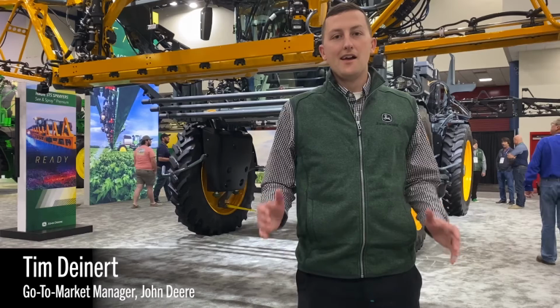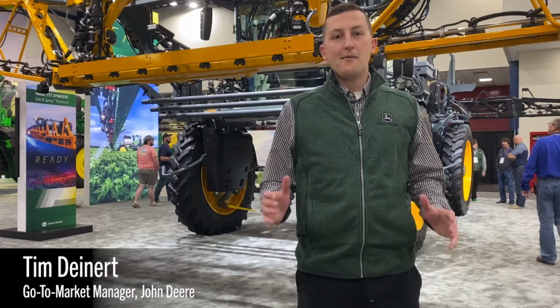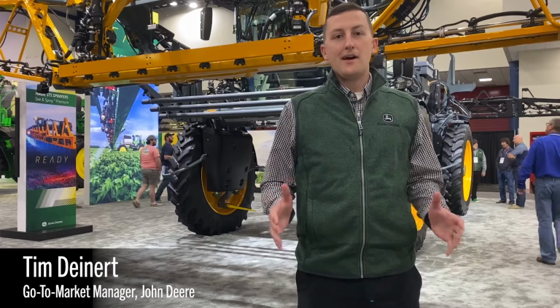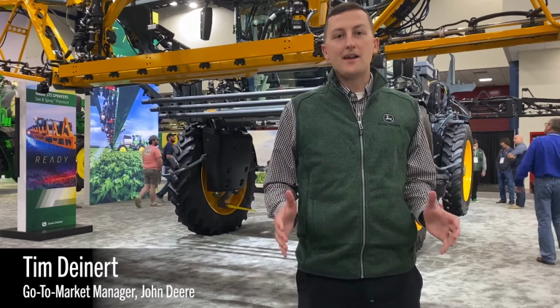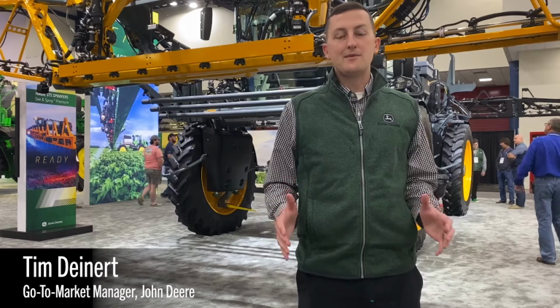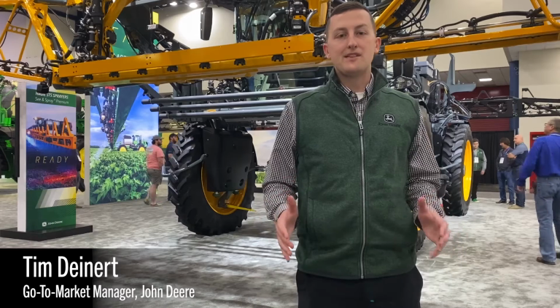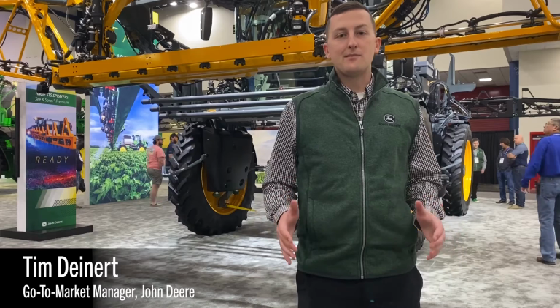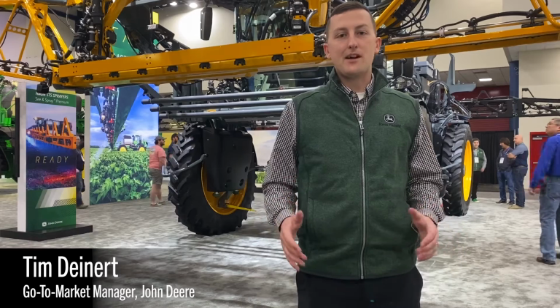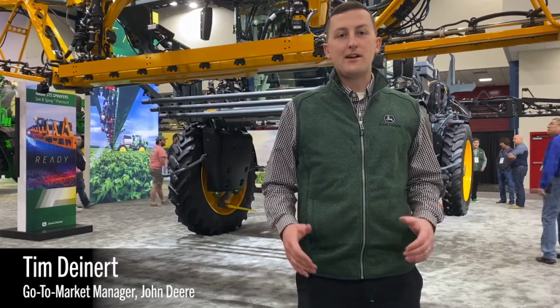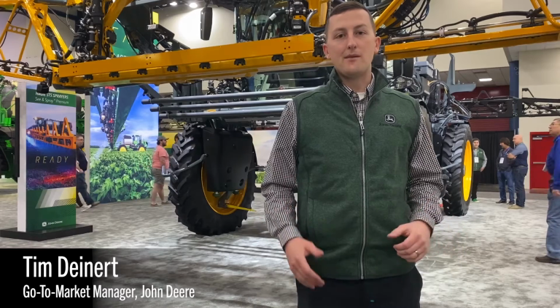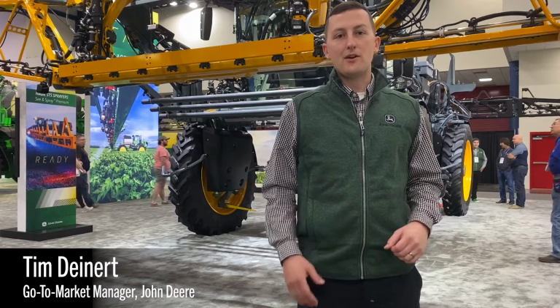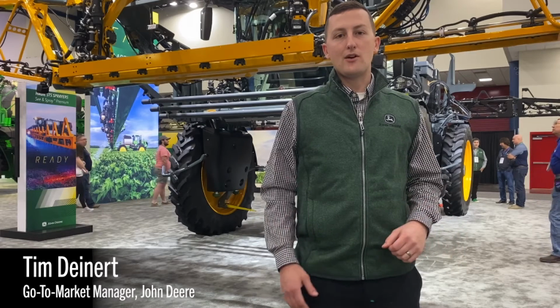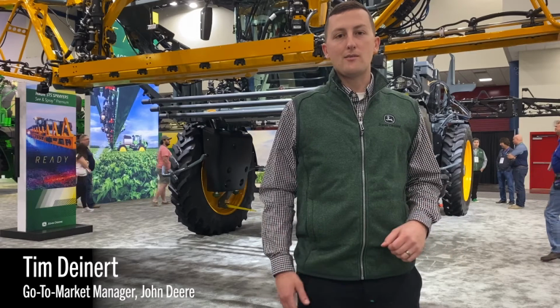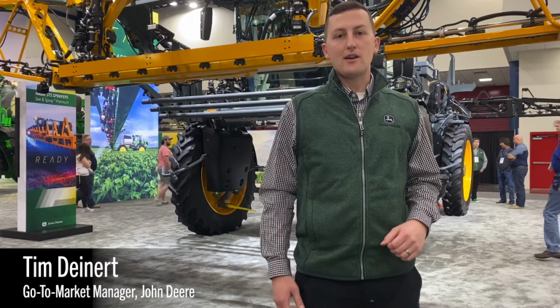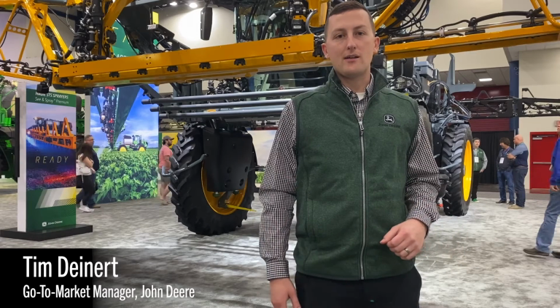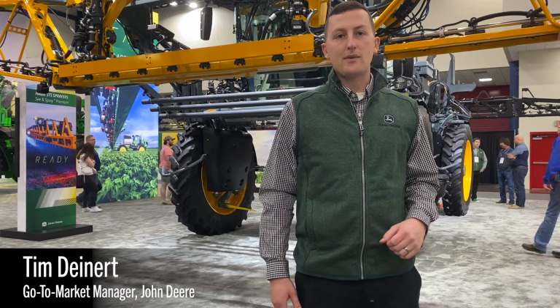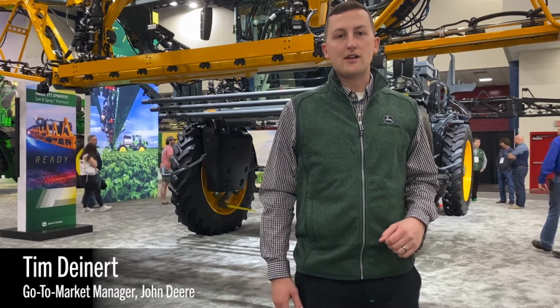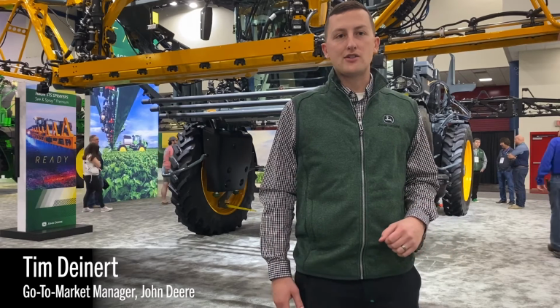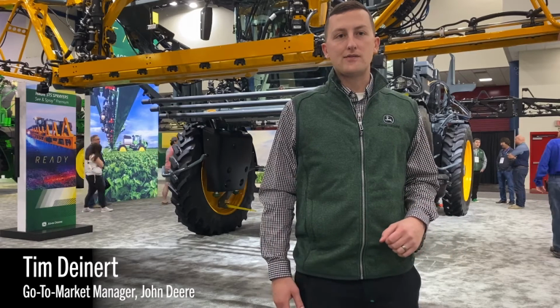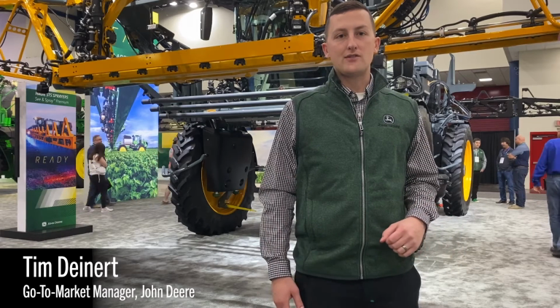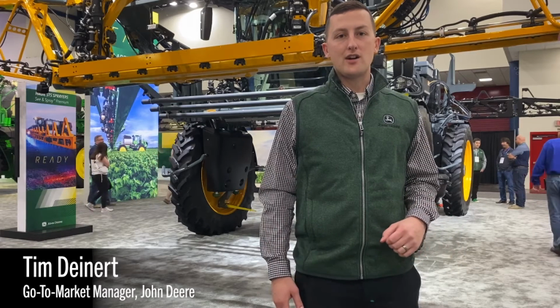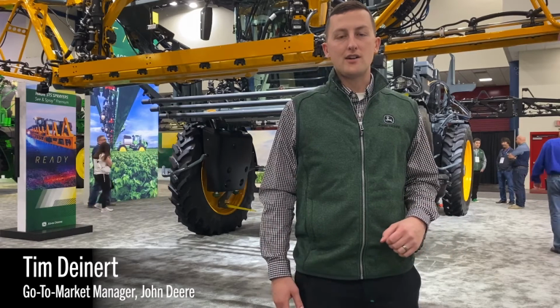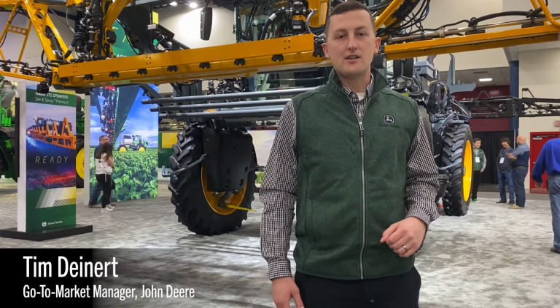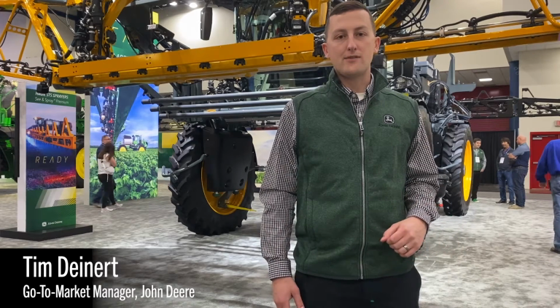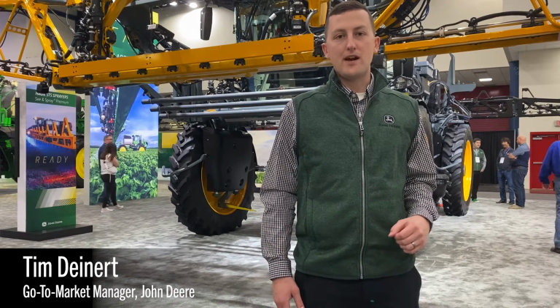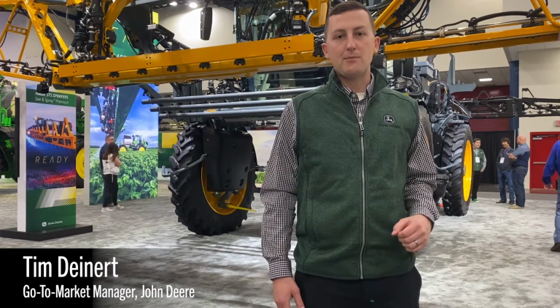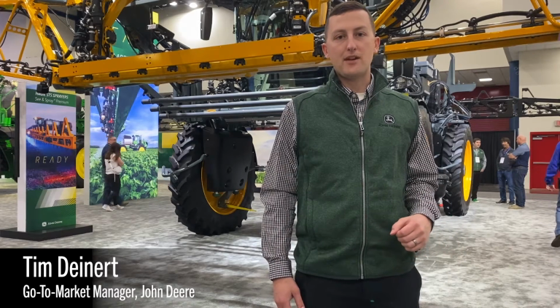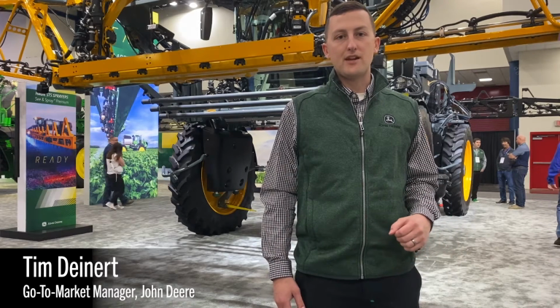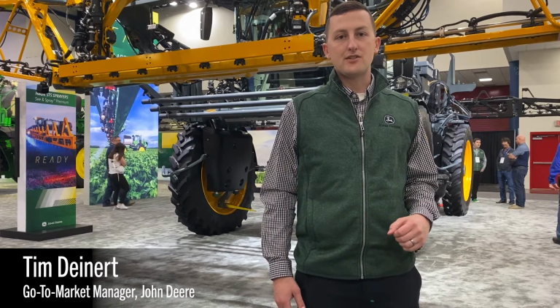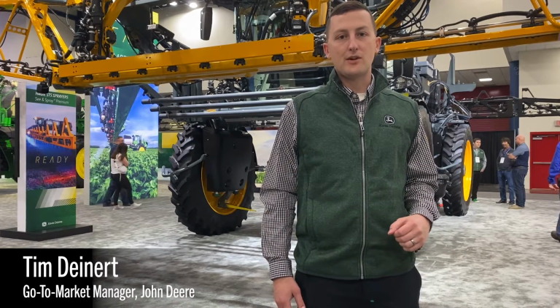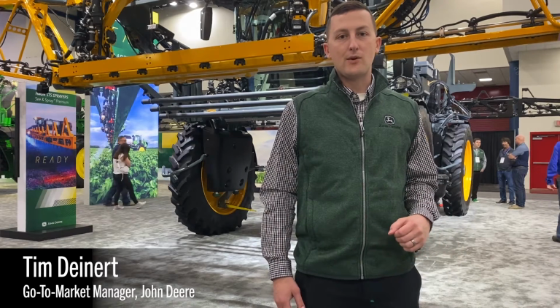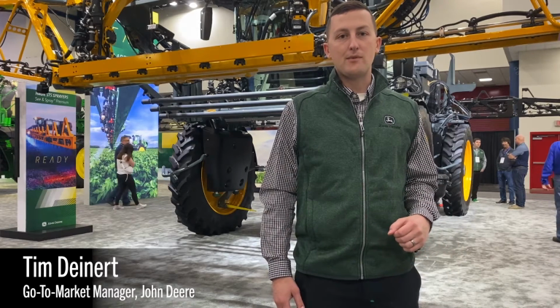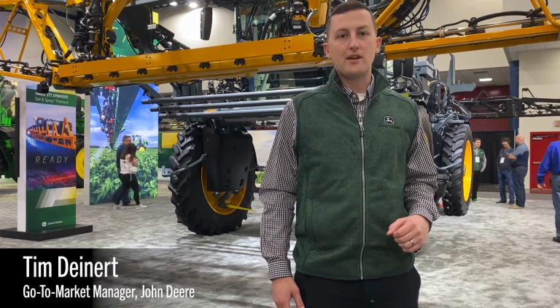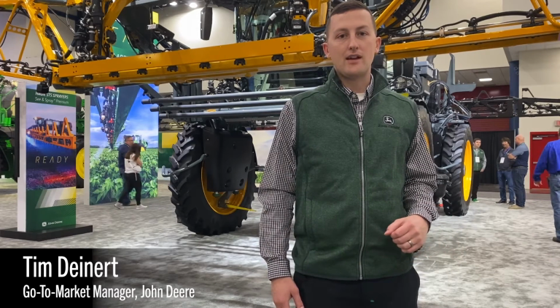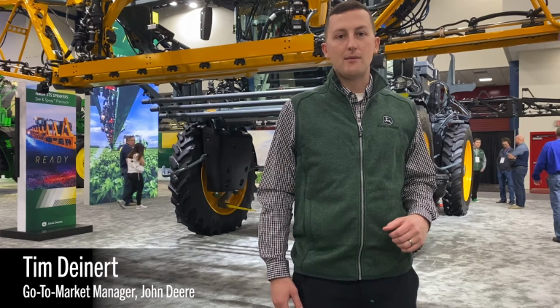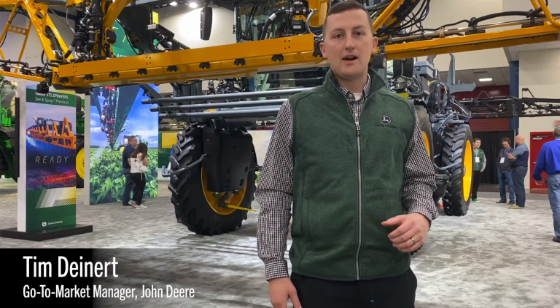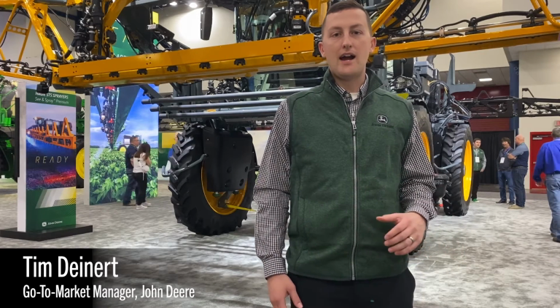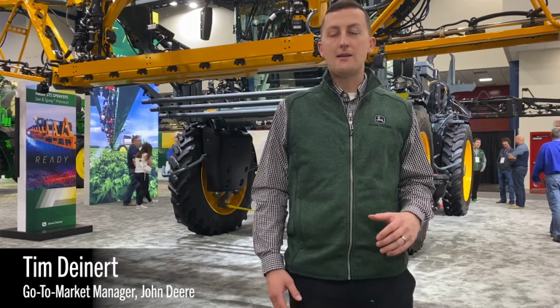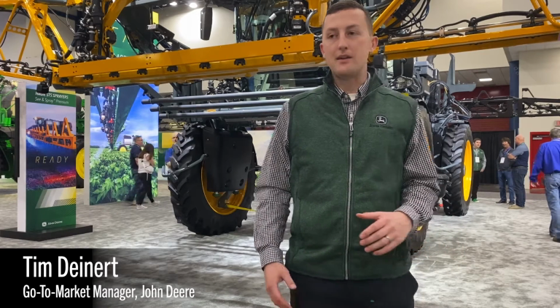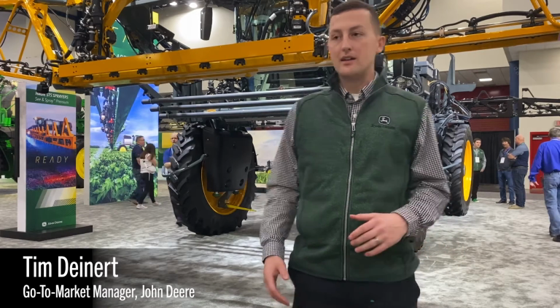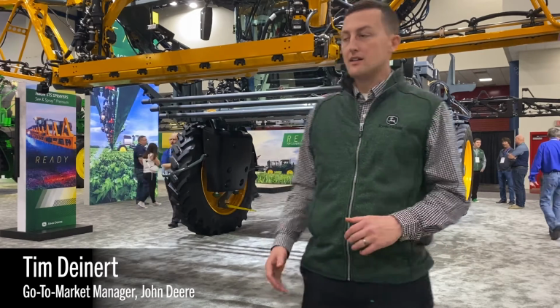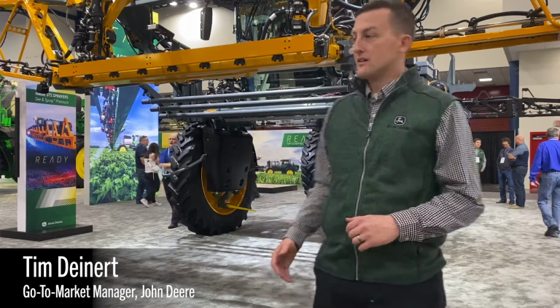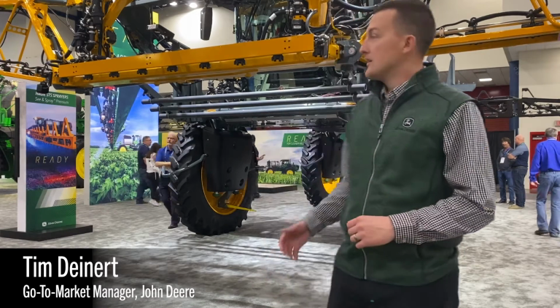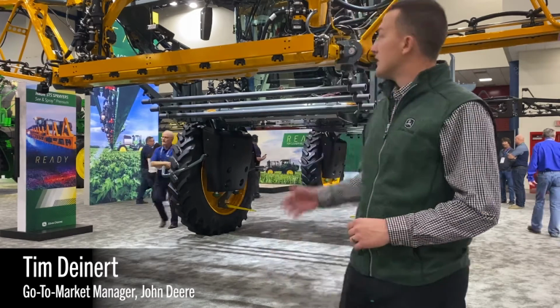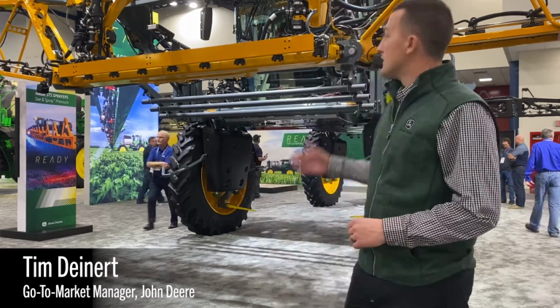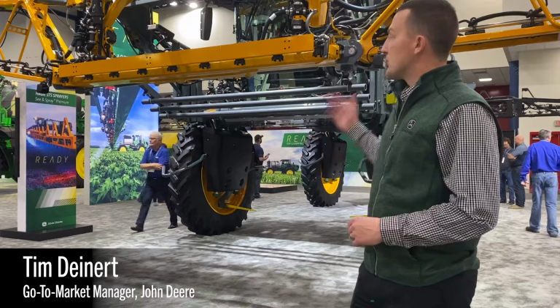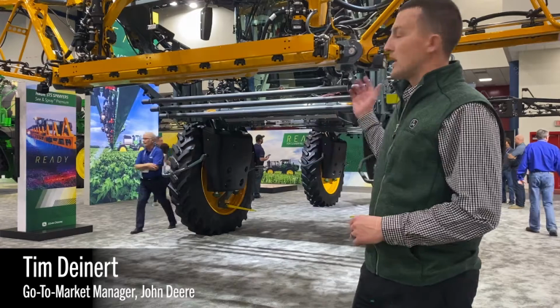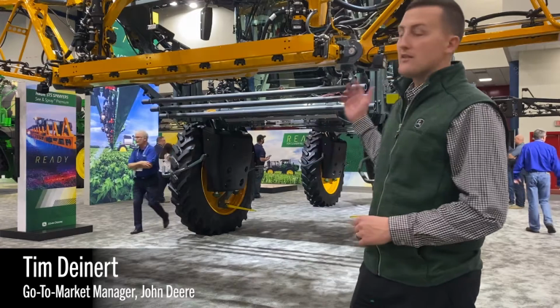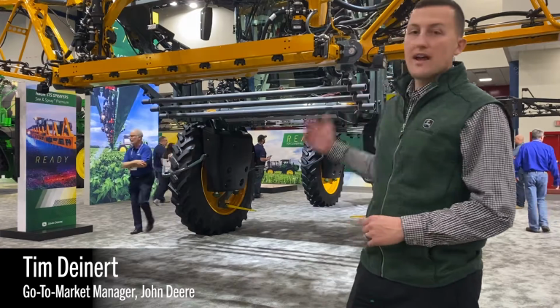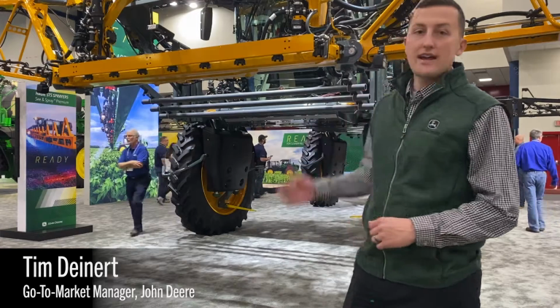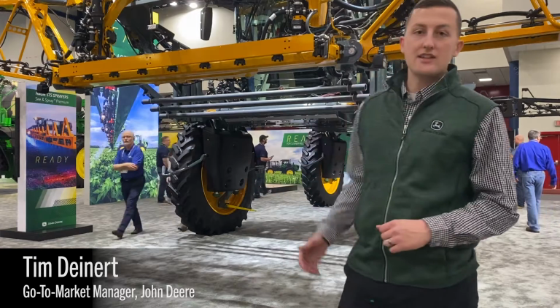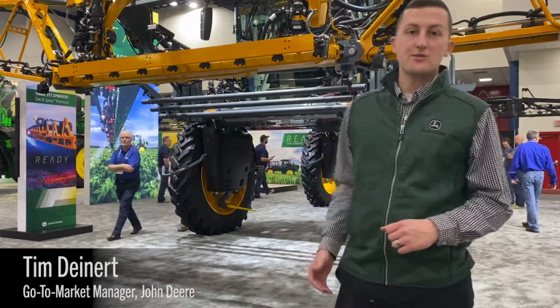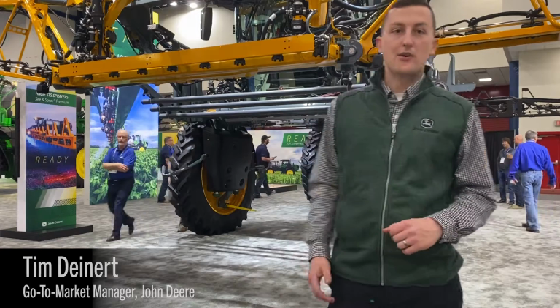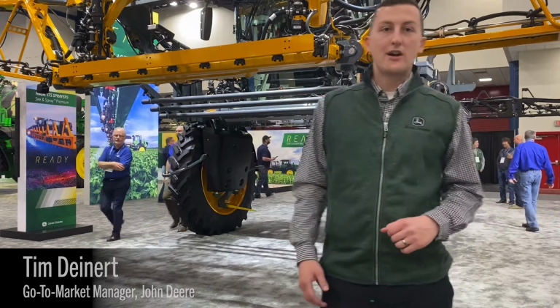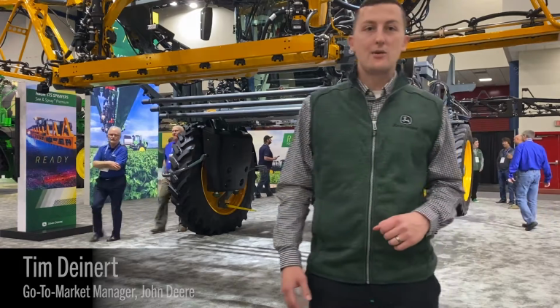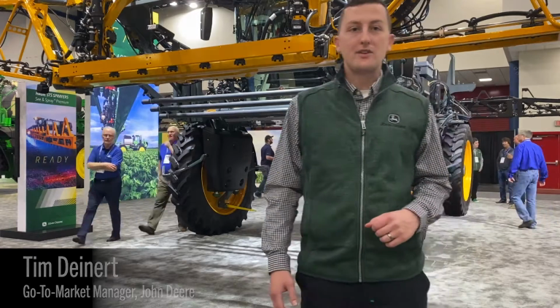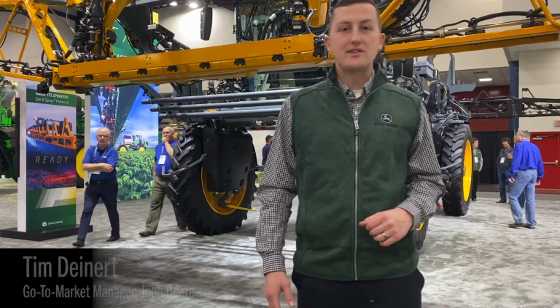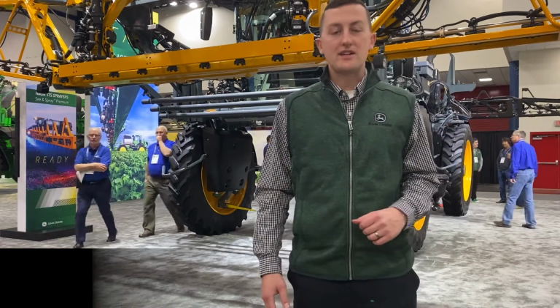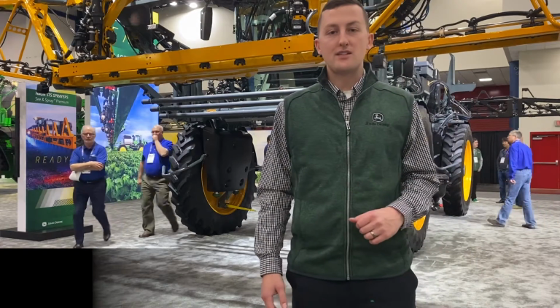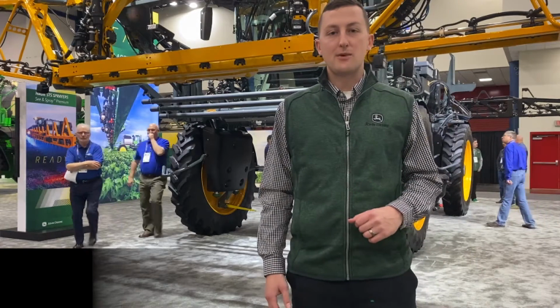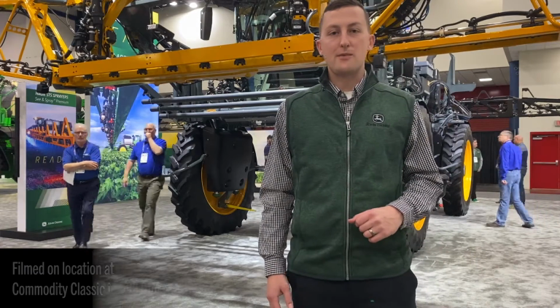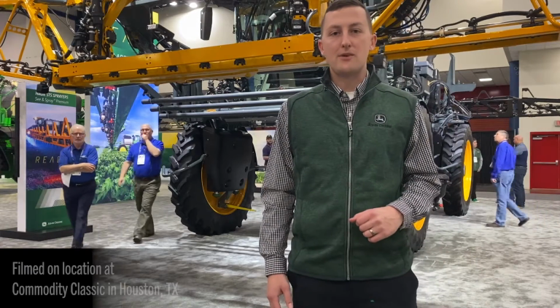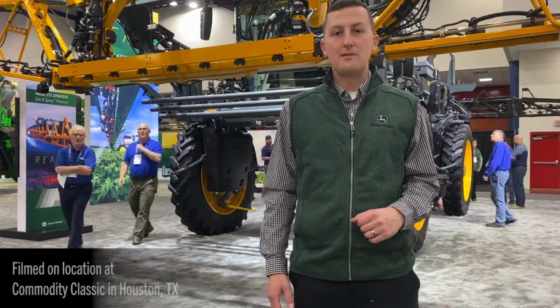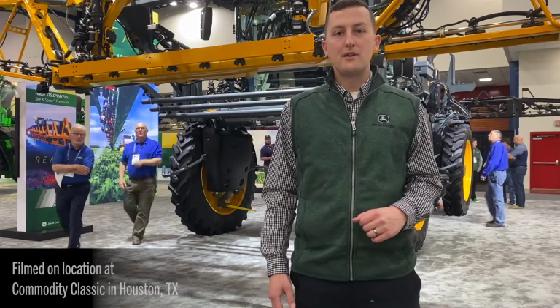My name is Tim Dyer. I'm a go-to-market manager for John Deere application equipment, and behind me we have a Hagie Sprayer with See & Spray Premium.